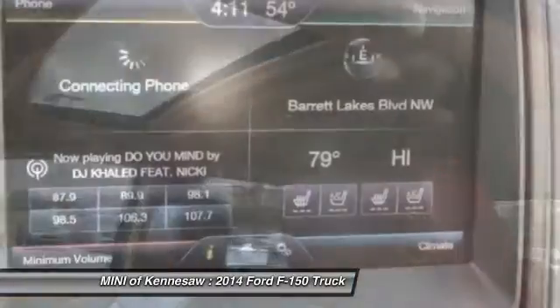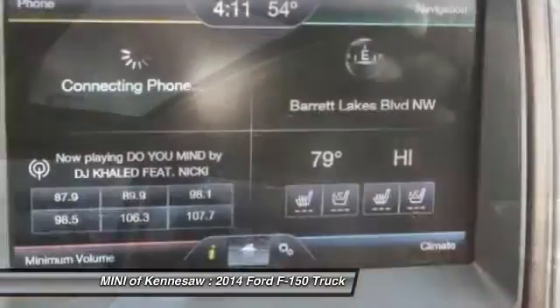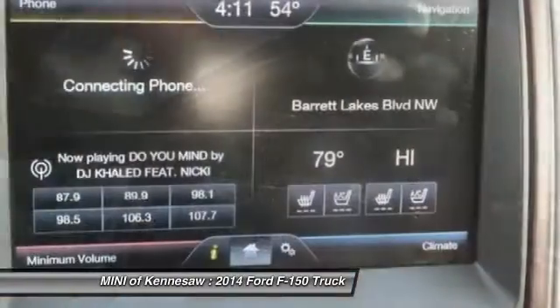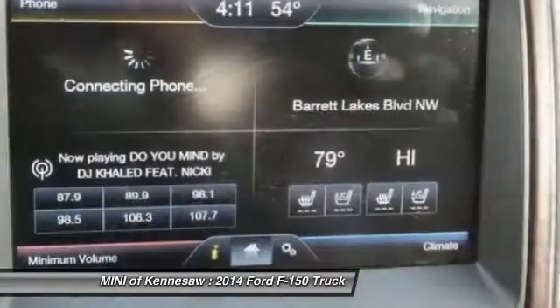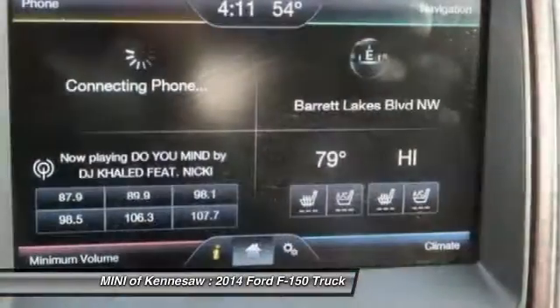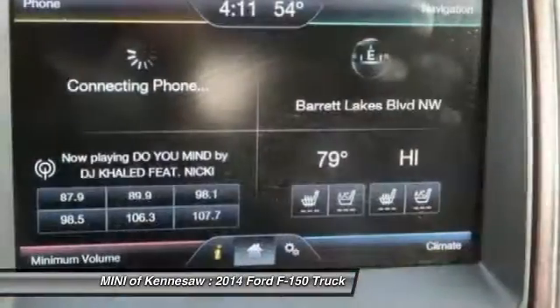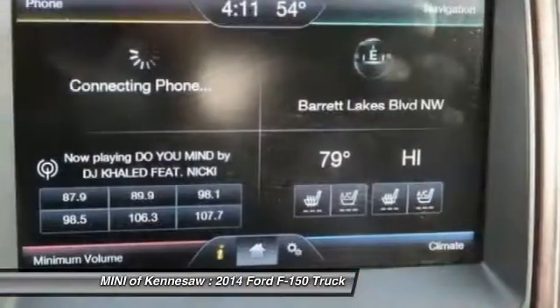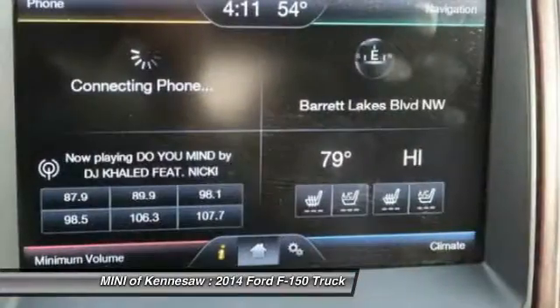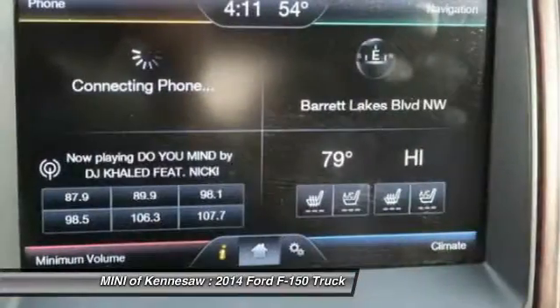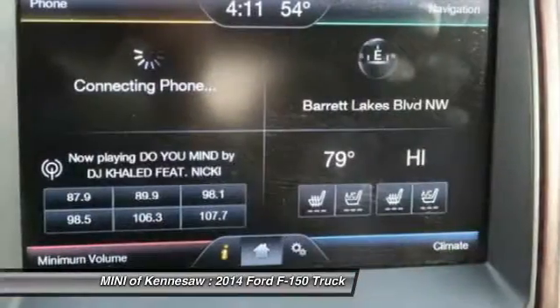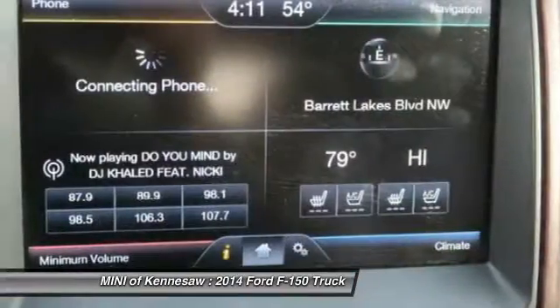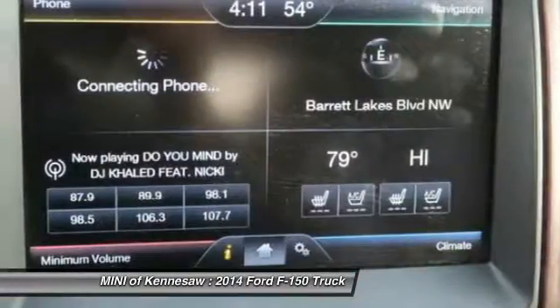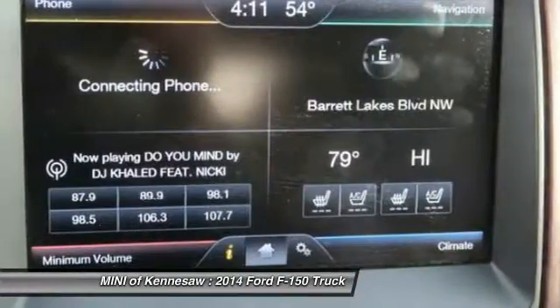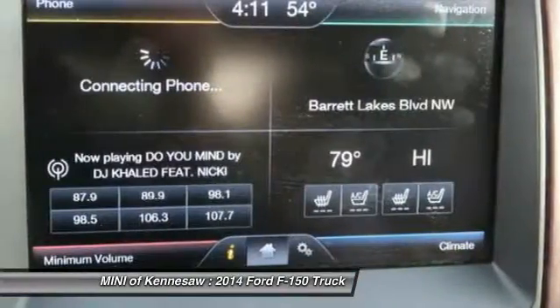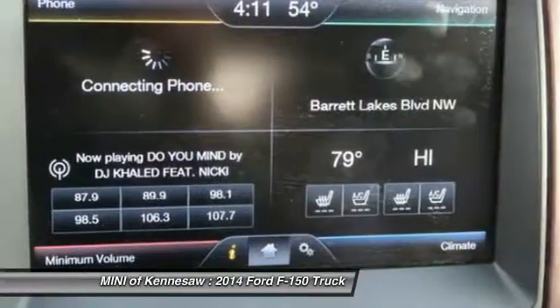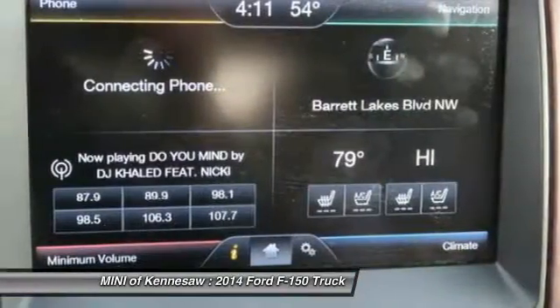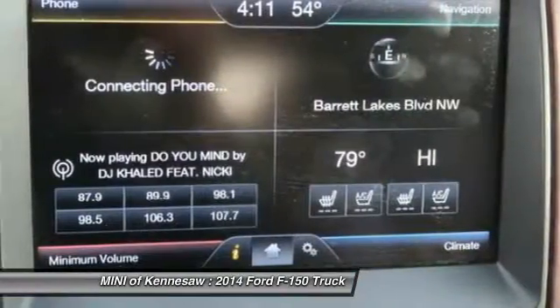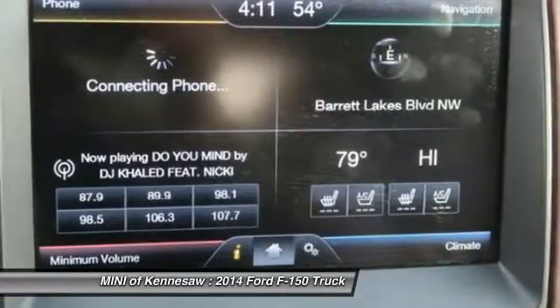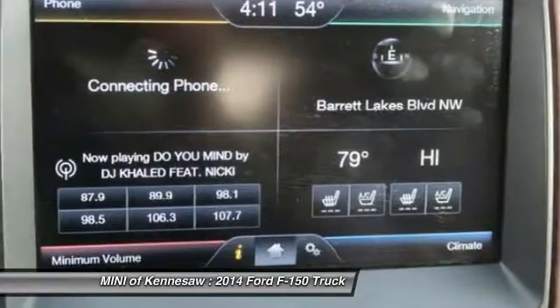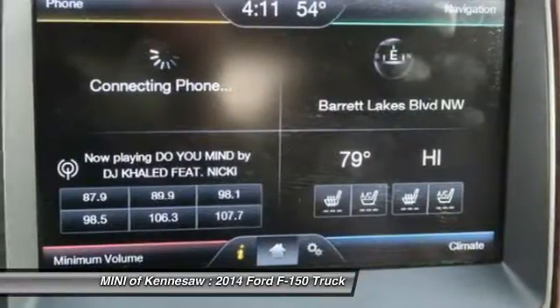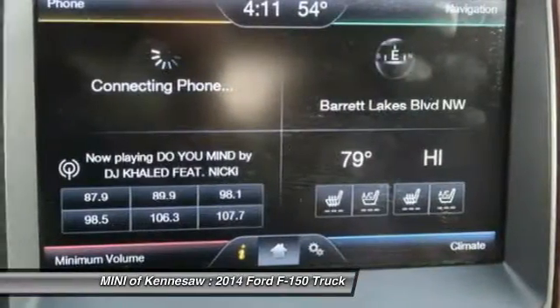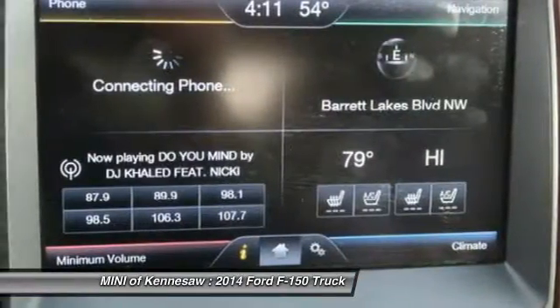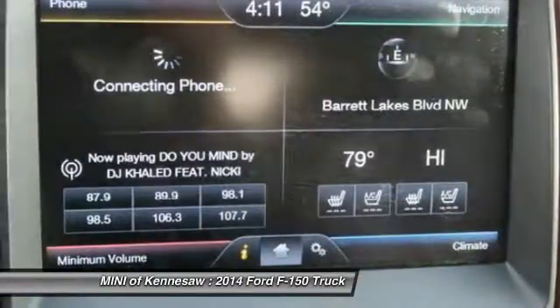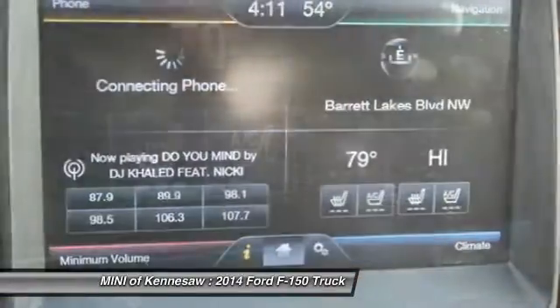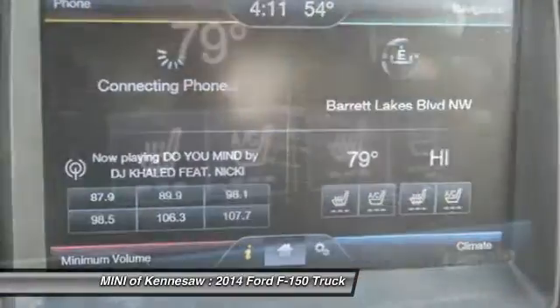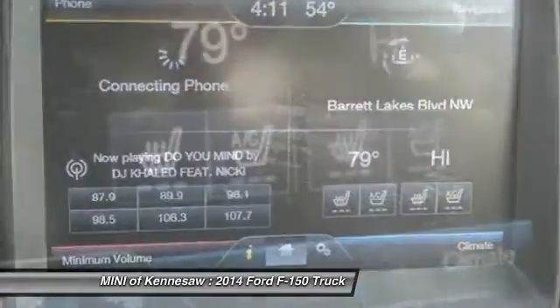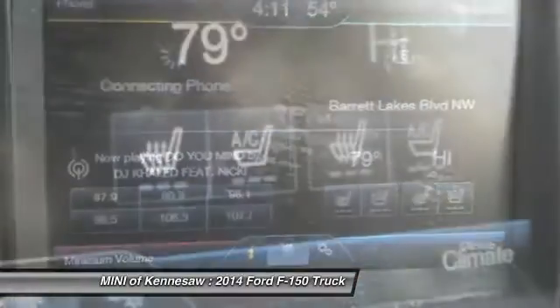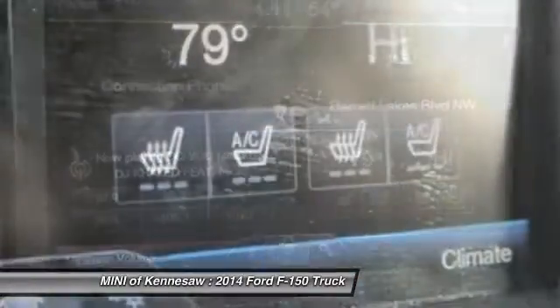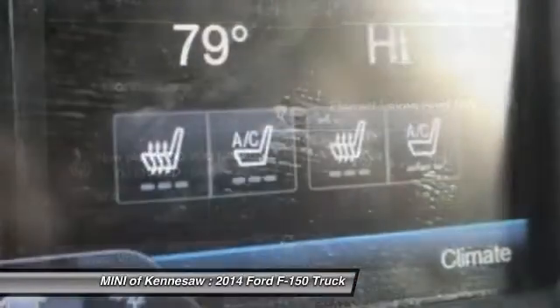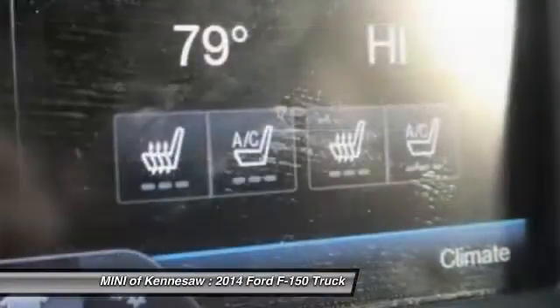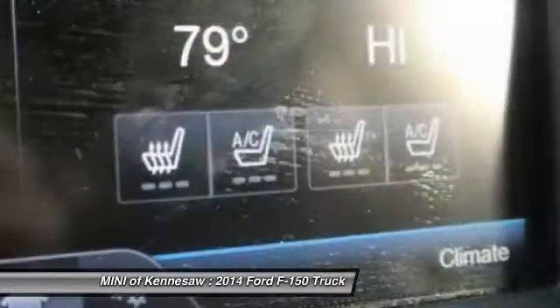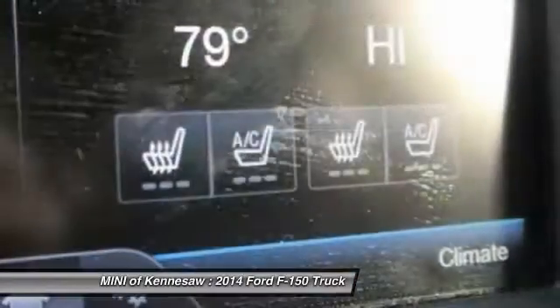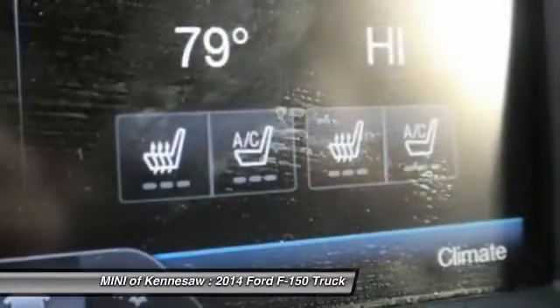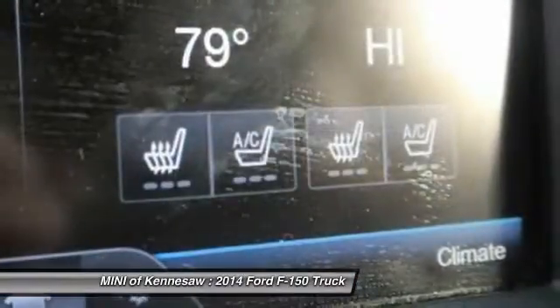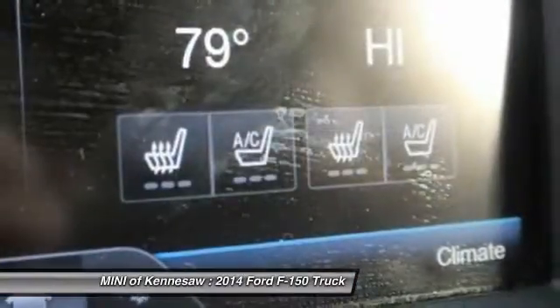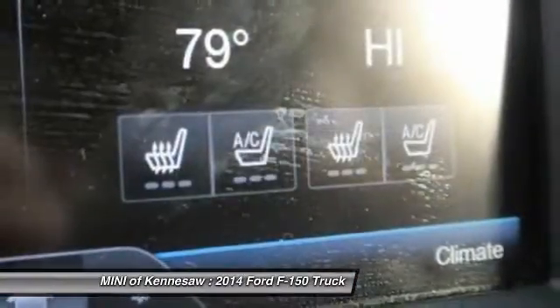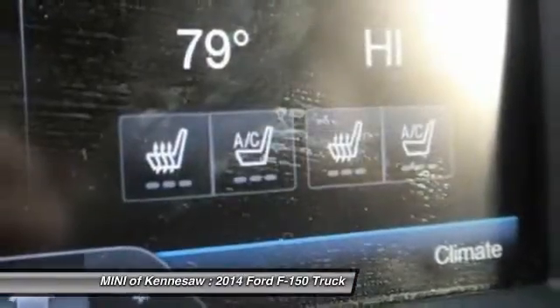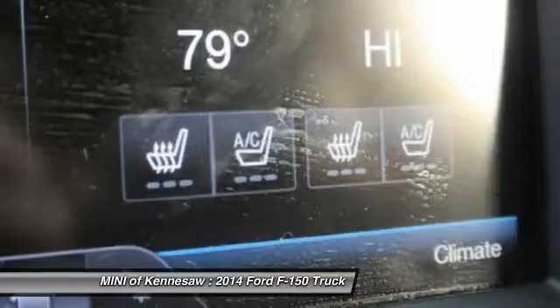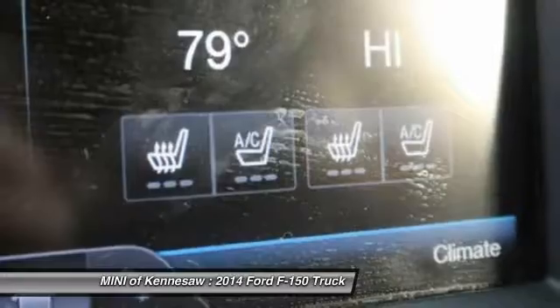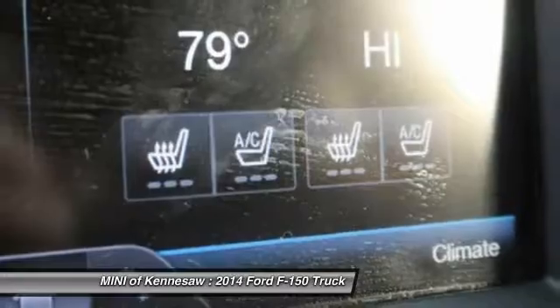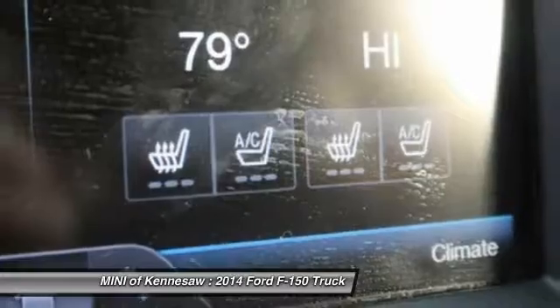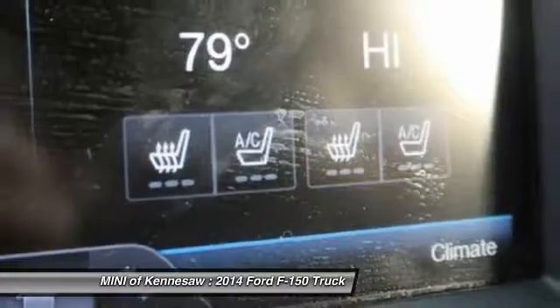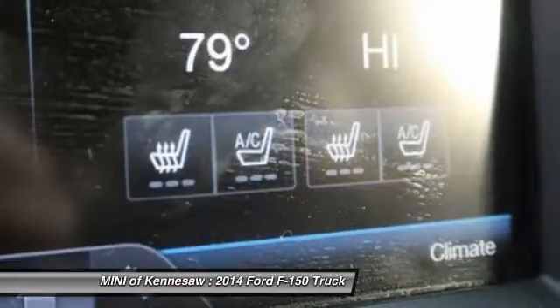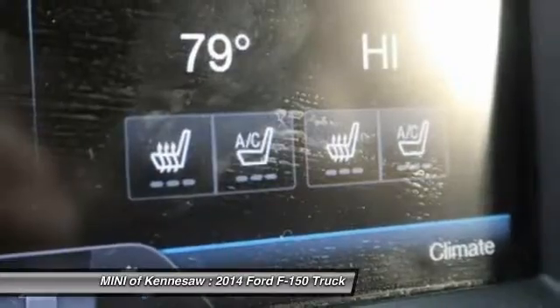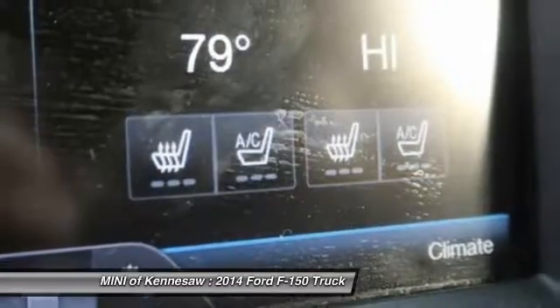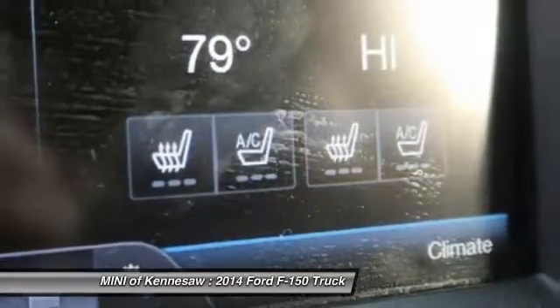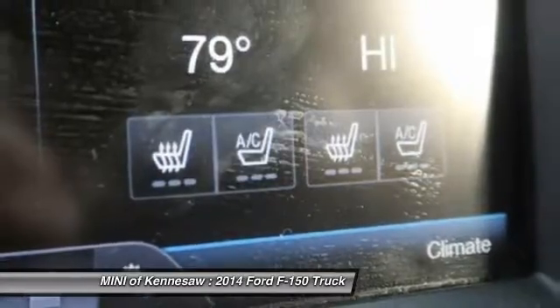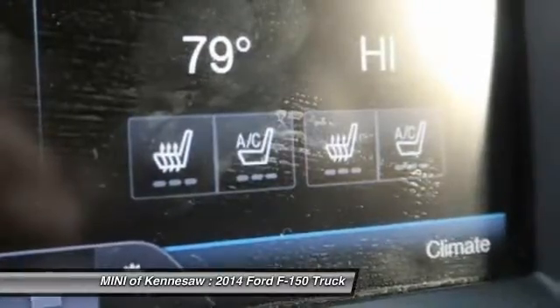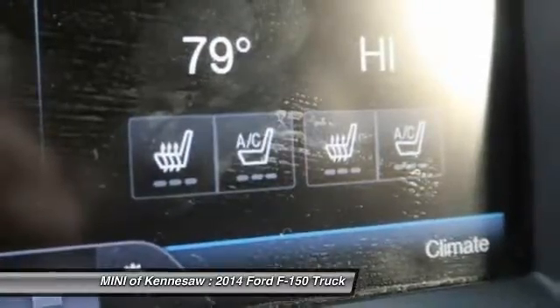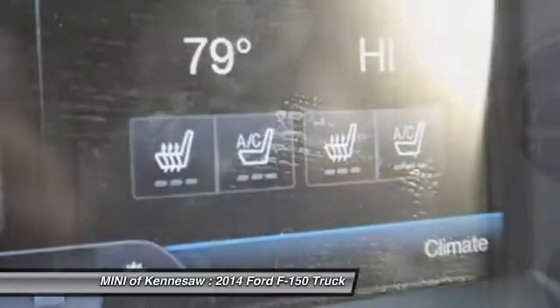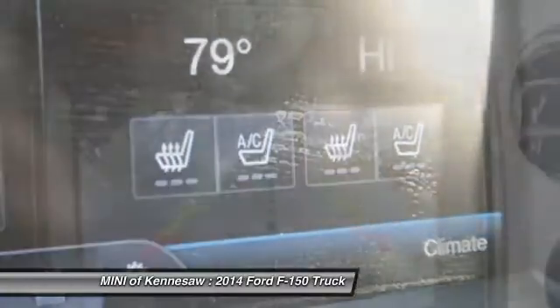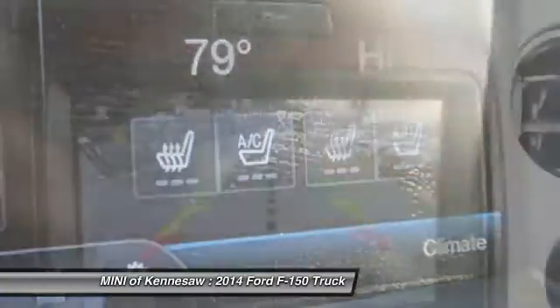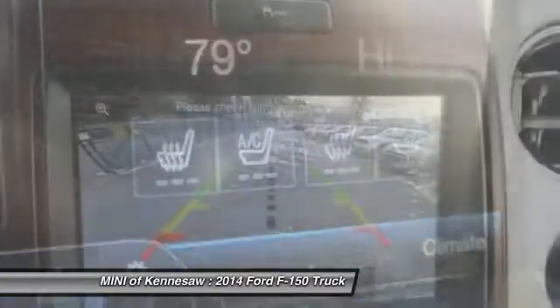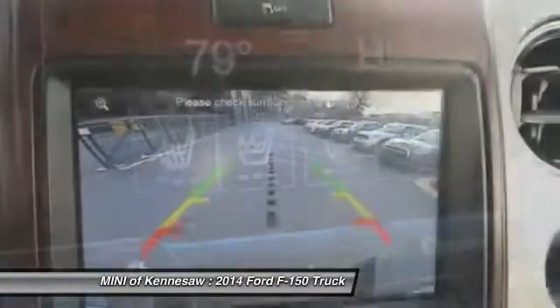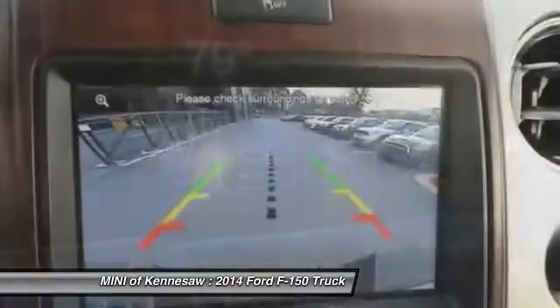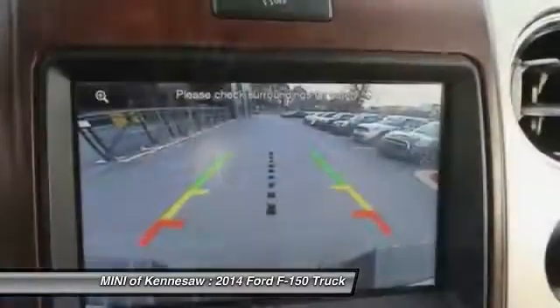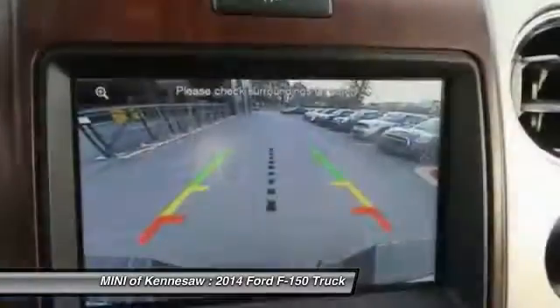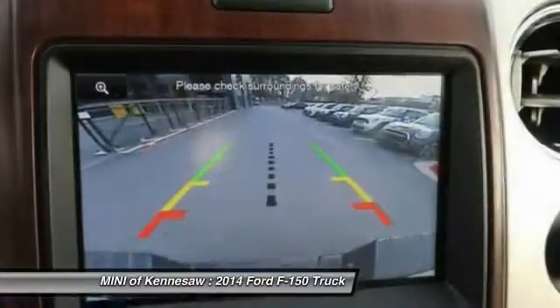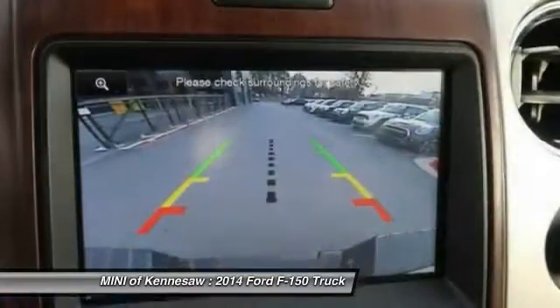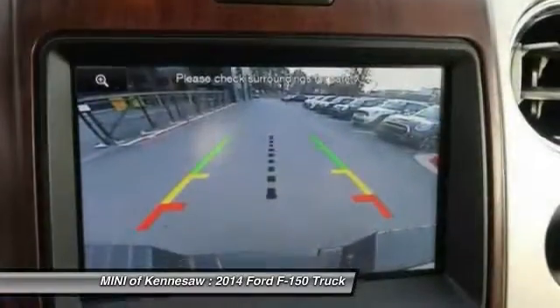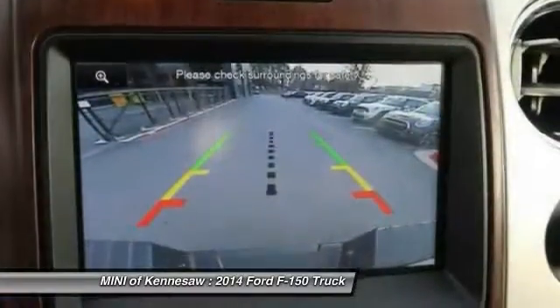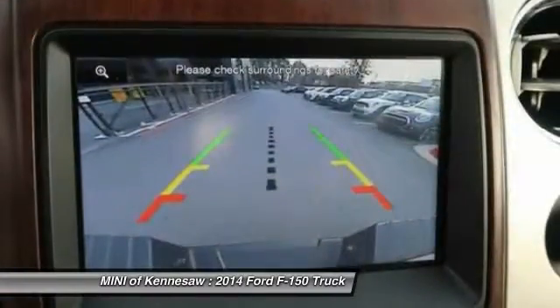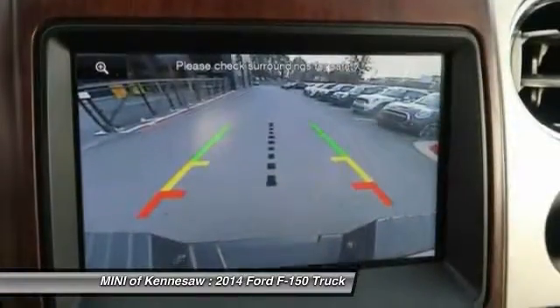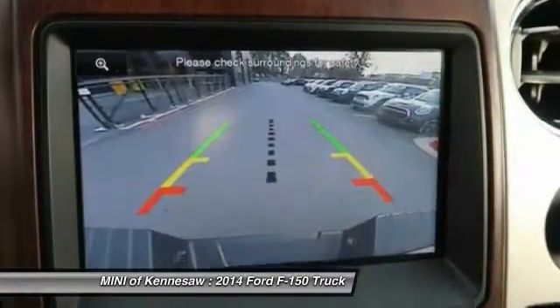Navigation system, moon roof, Bluetooth wireless data link for hands-free phone, and power steering.